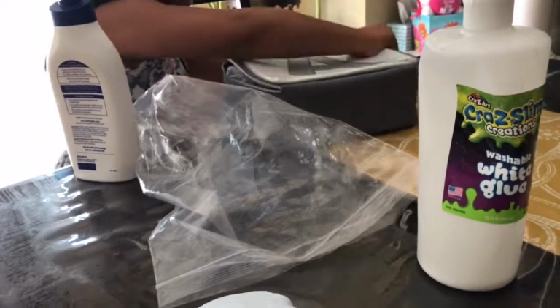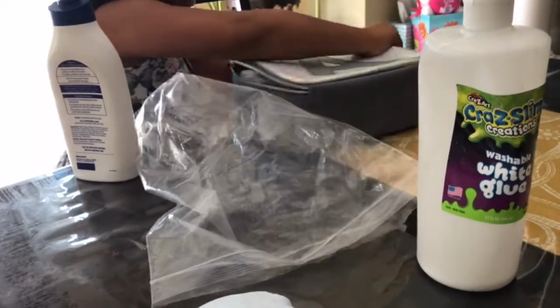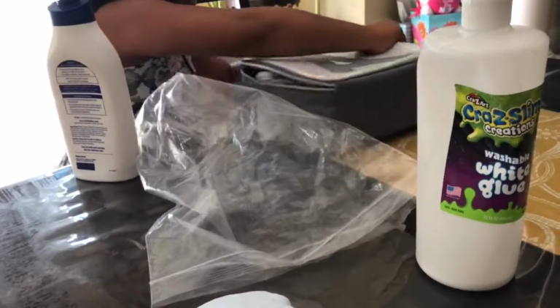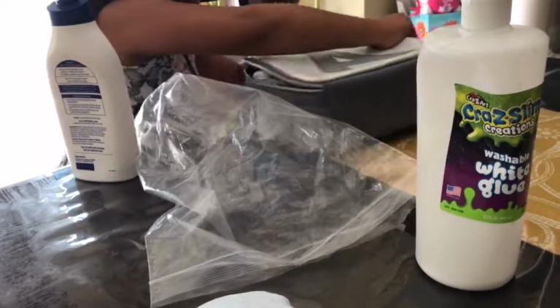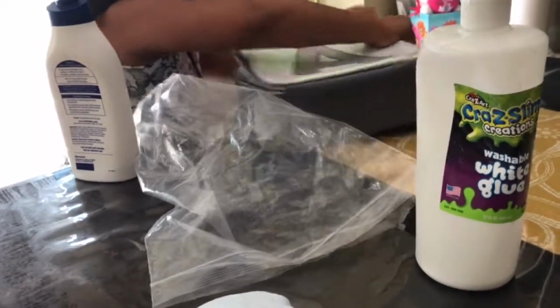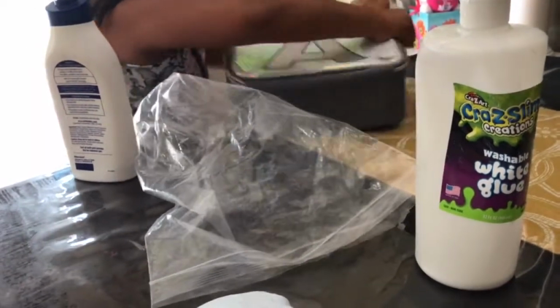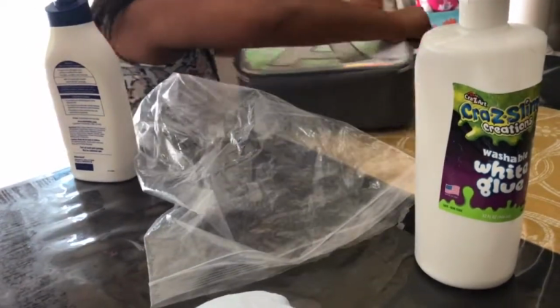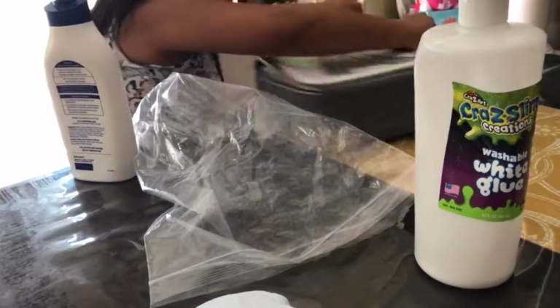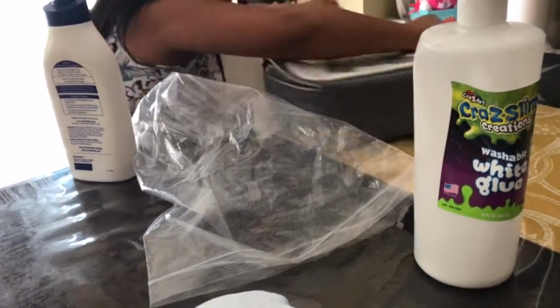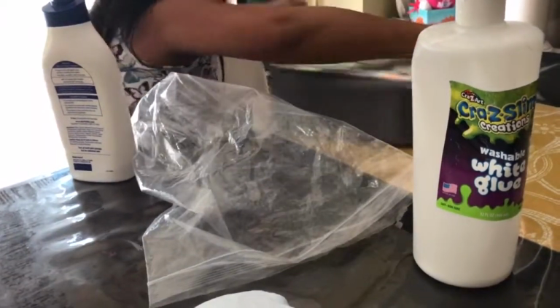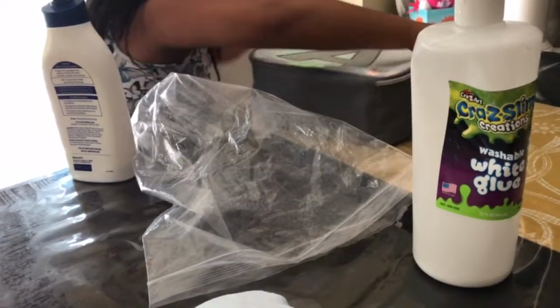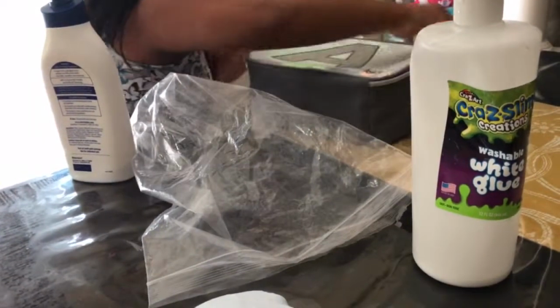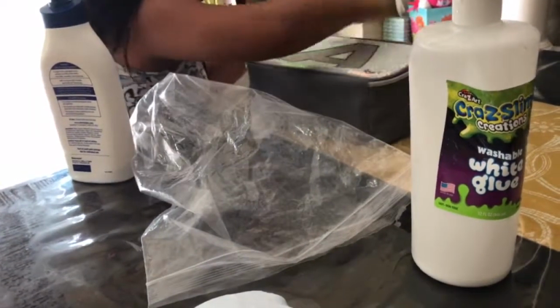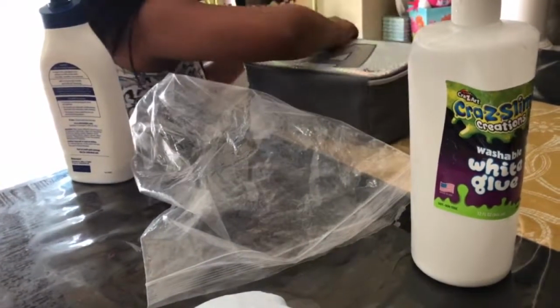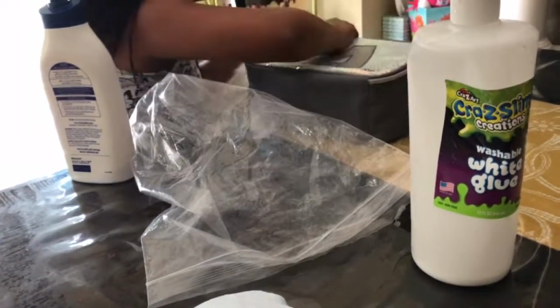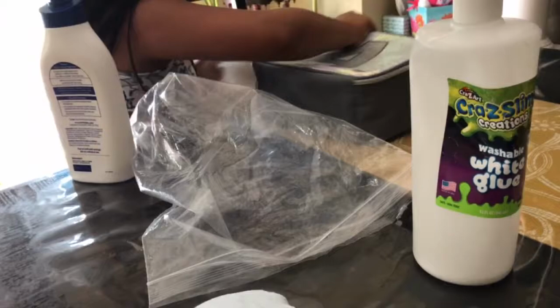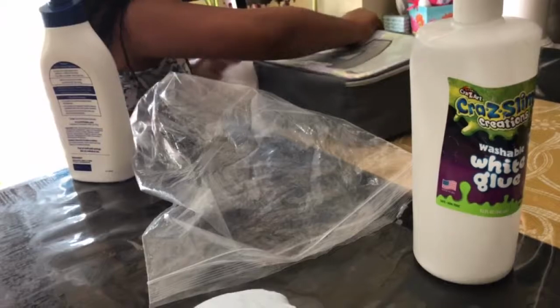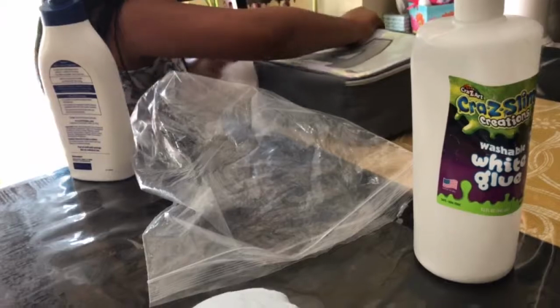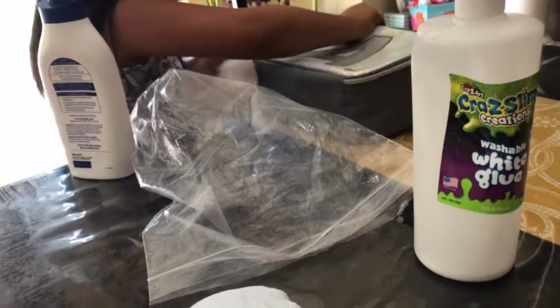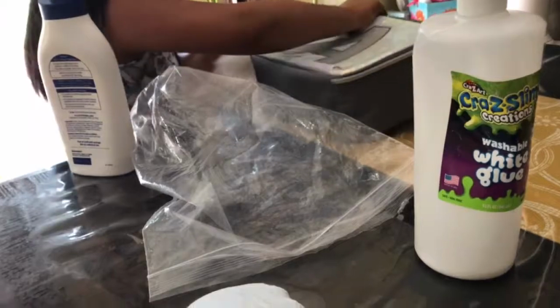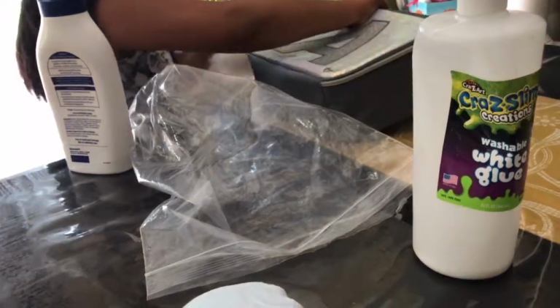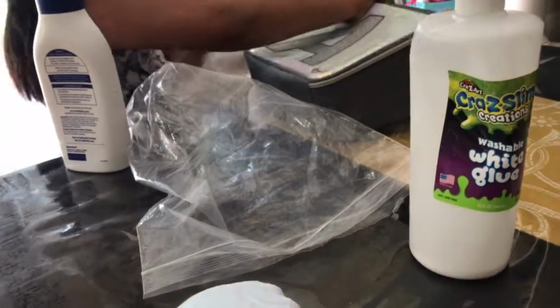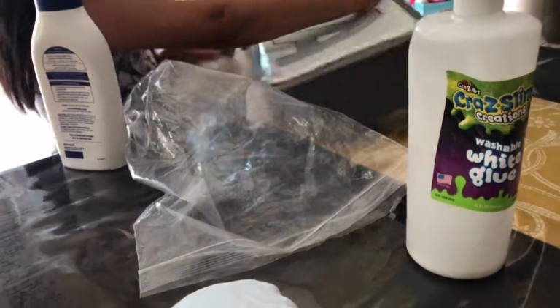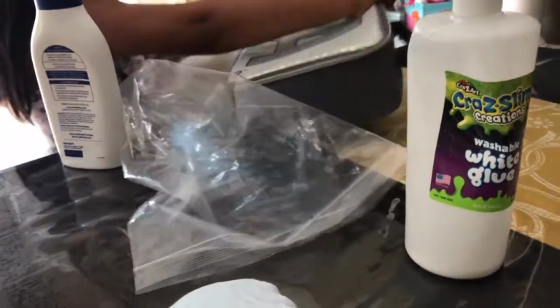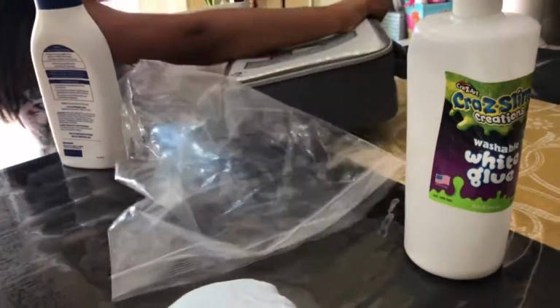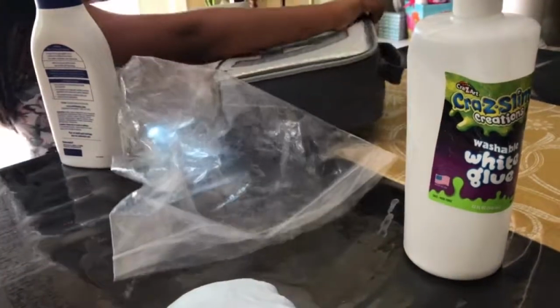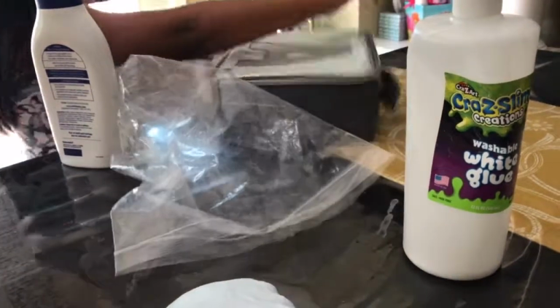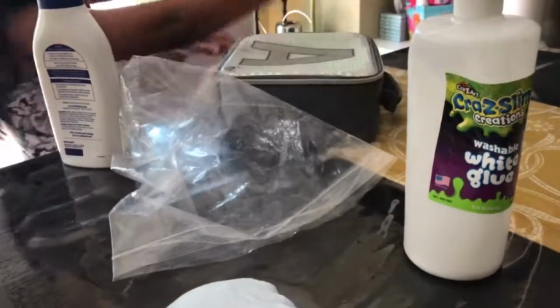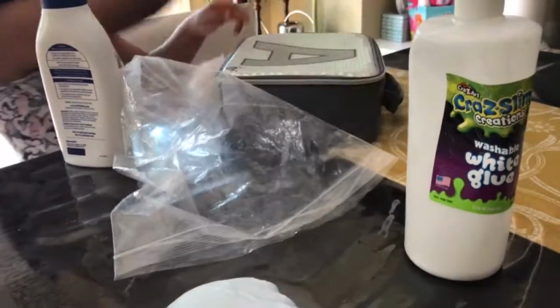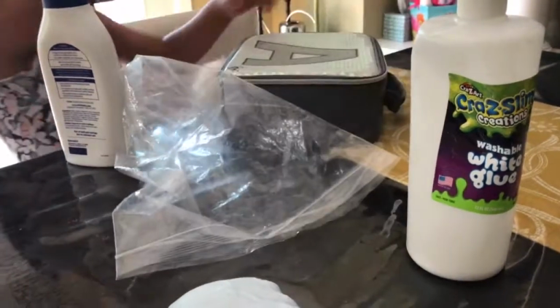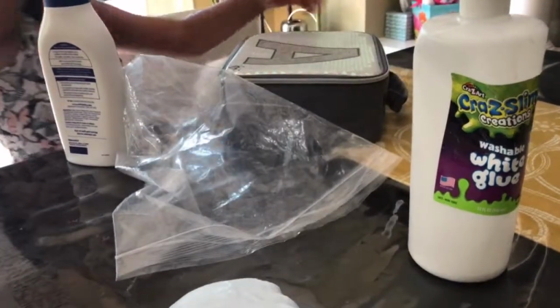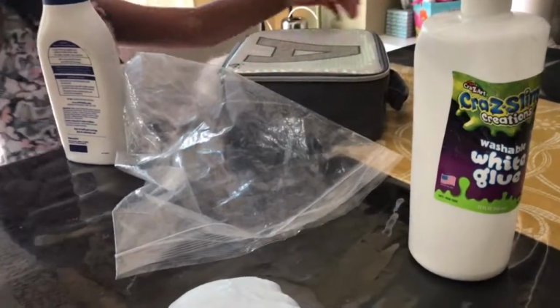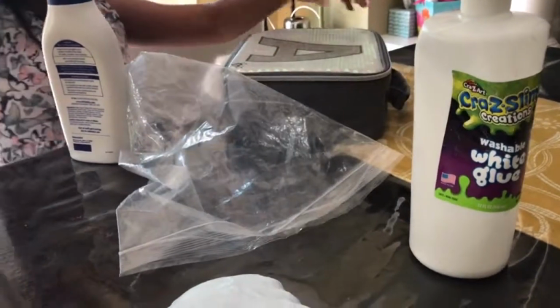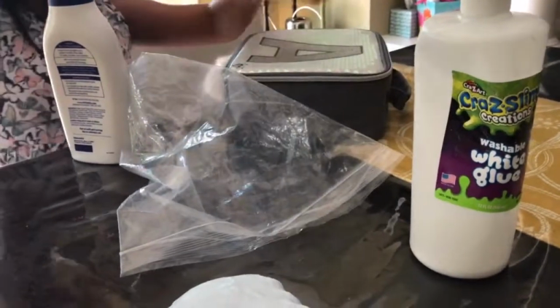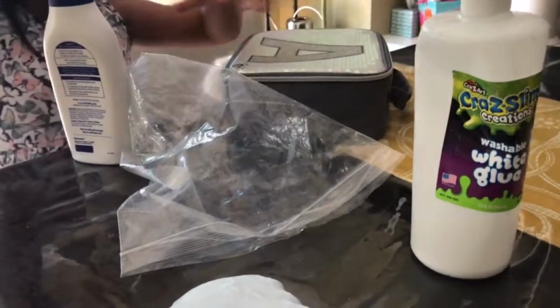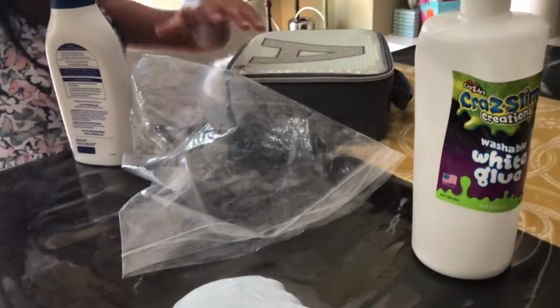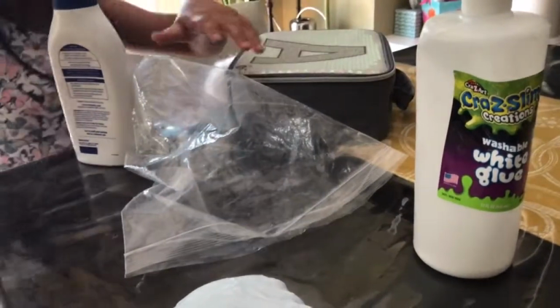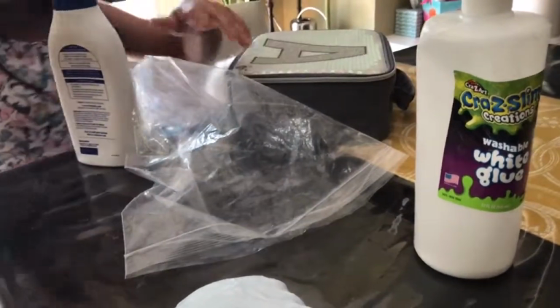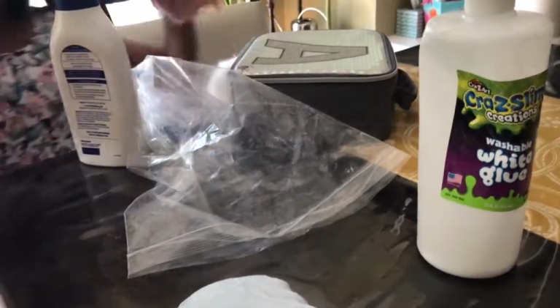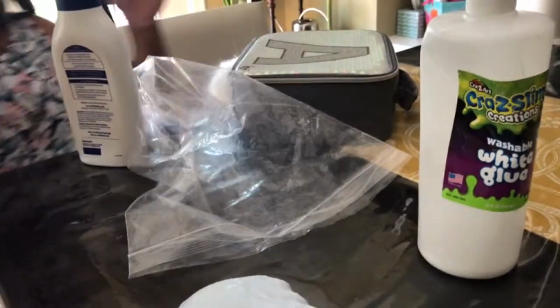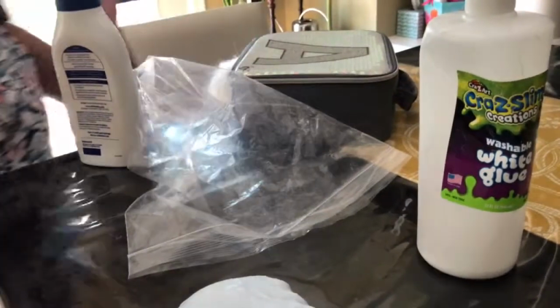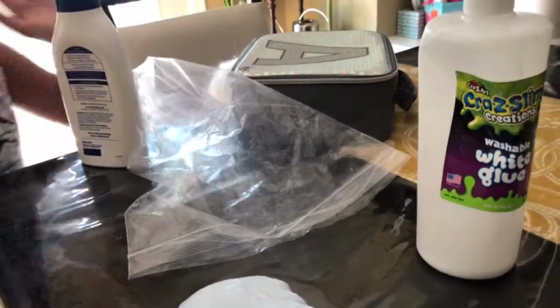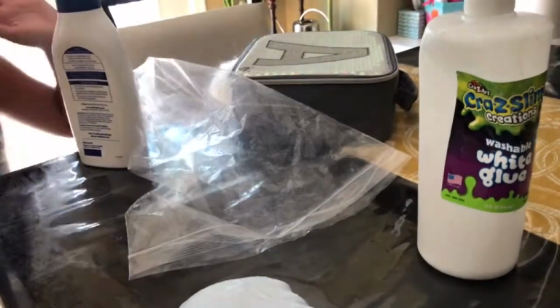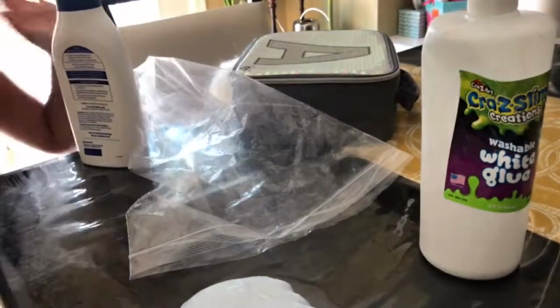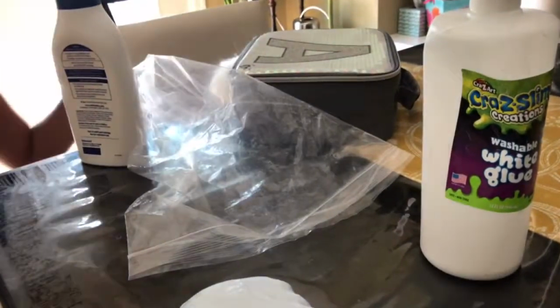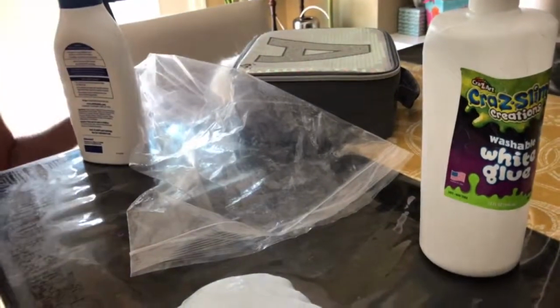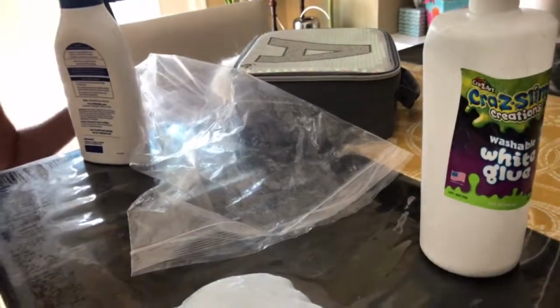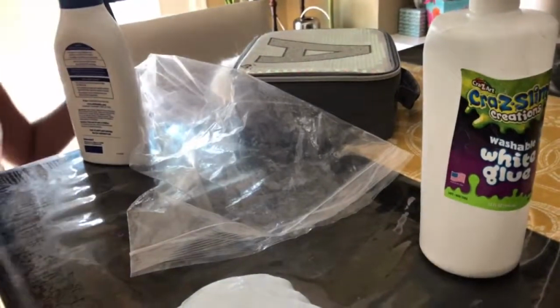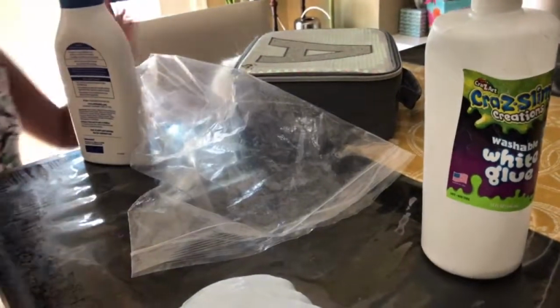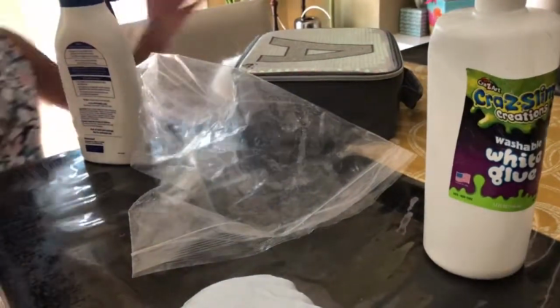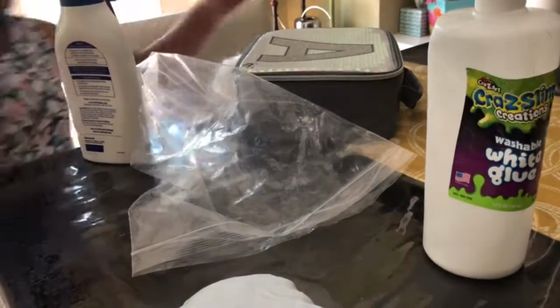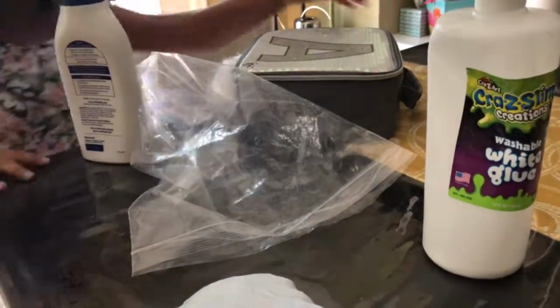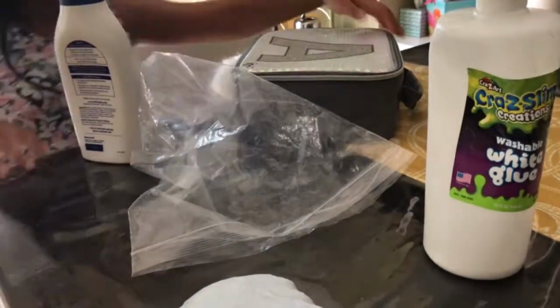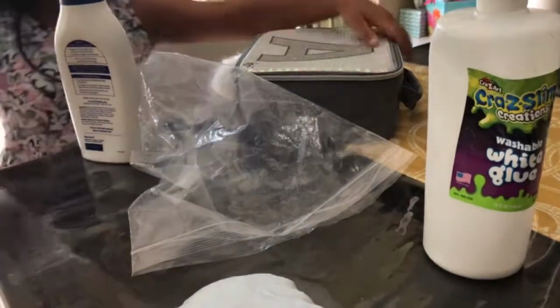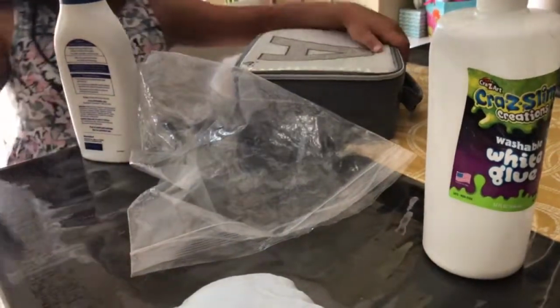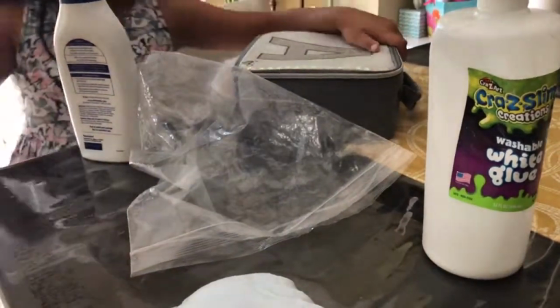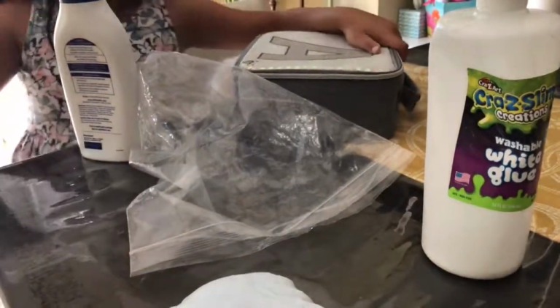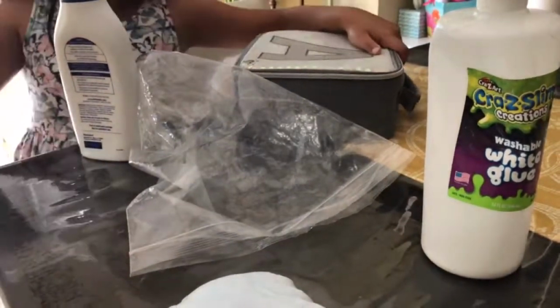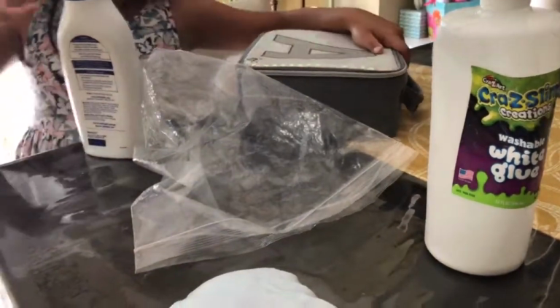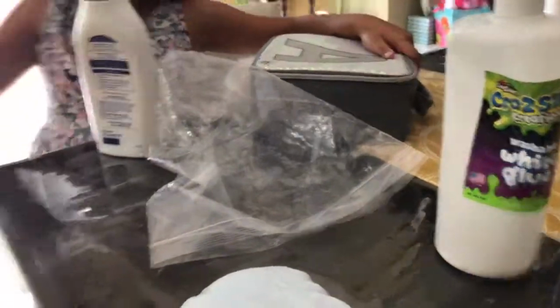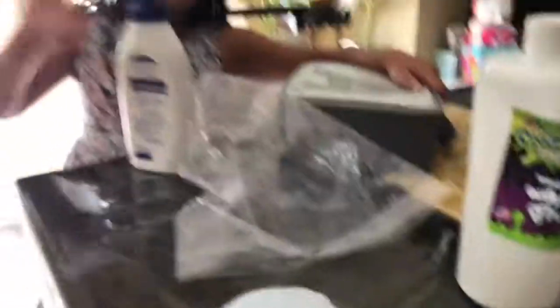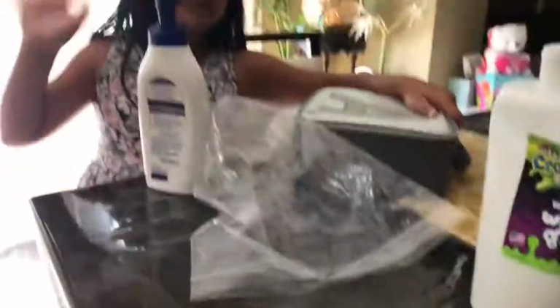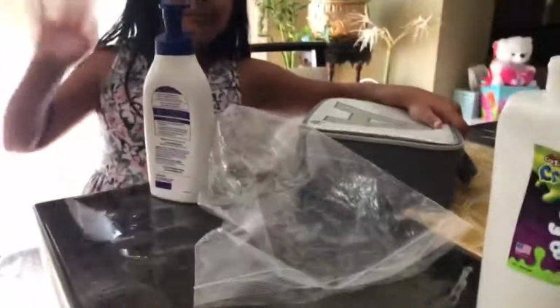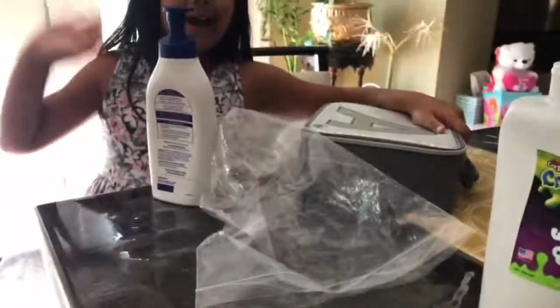Isha helped me make that glossy slime. Okay, bye bye!